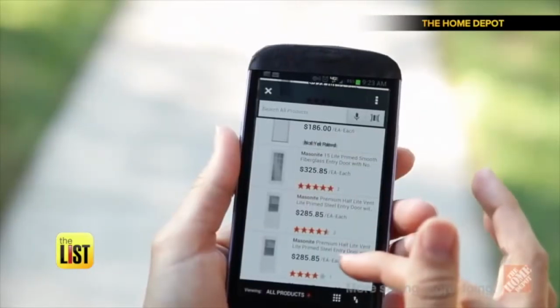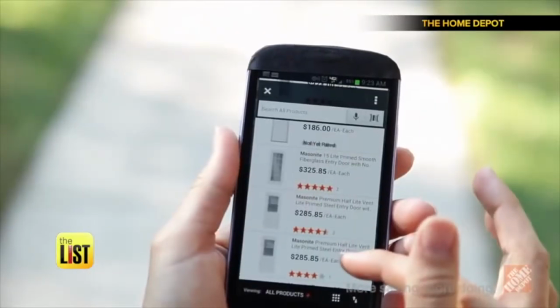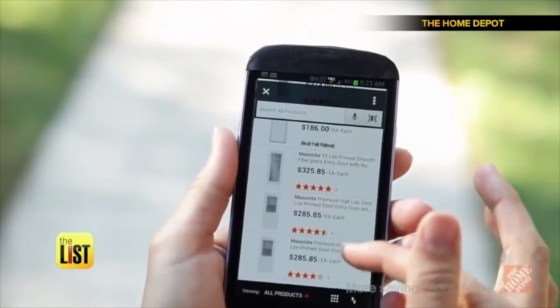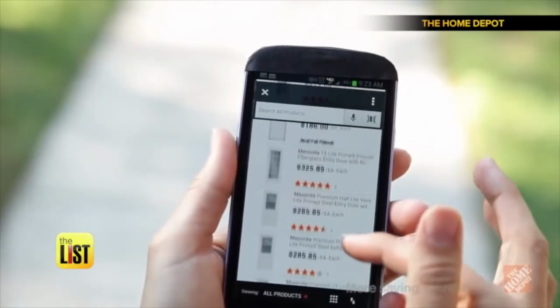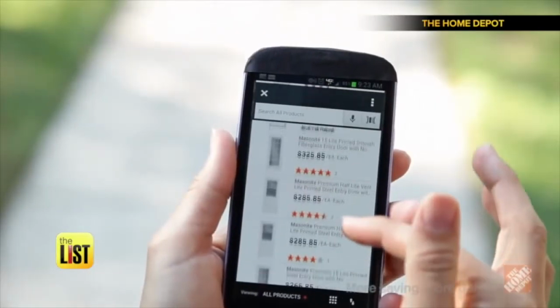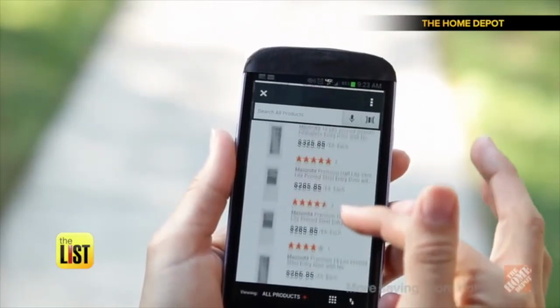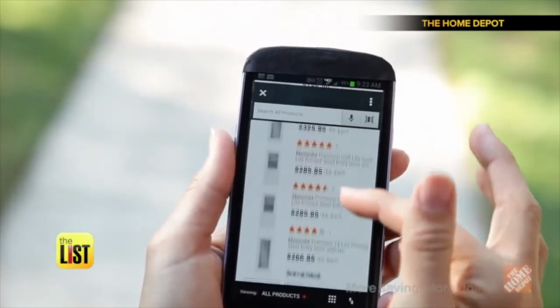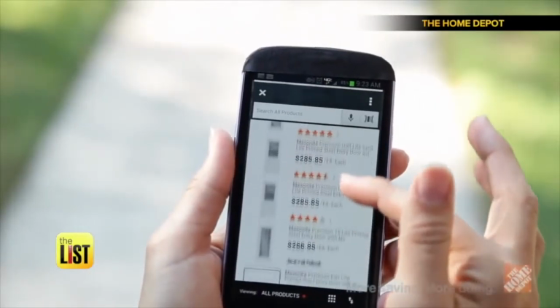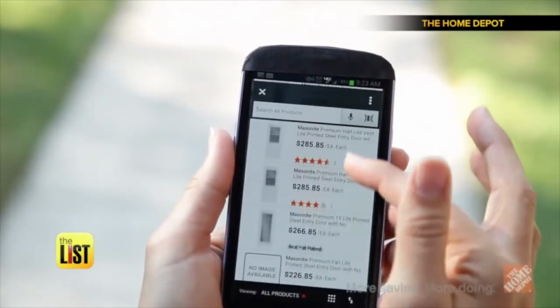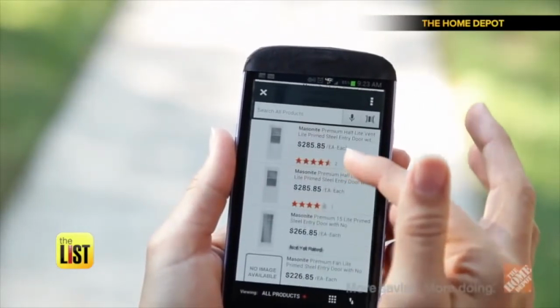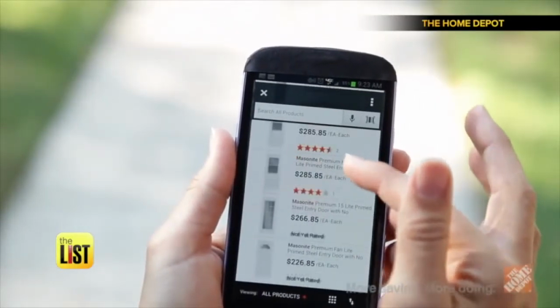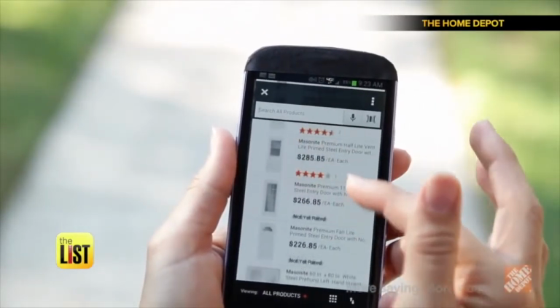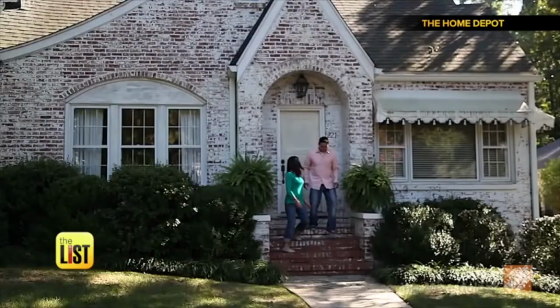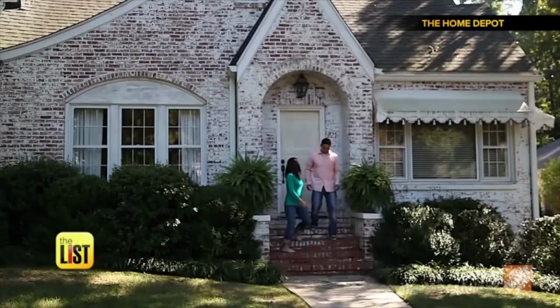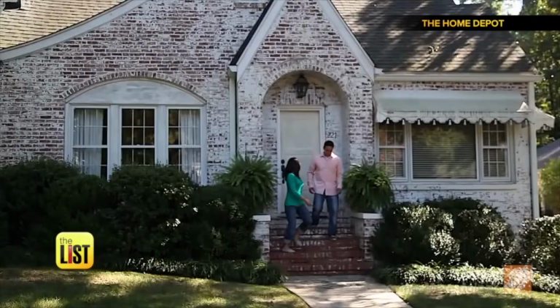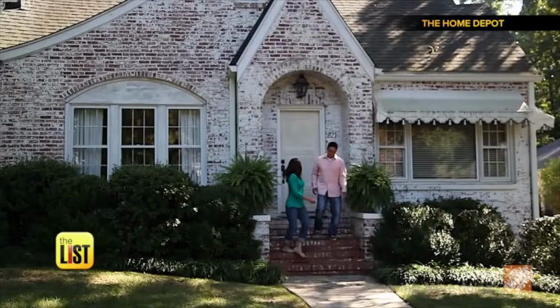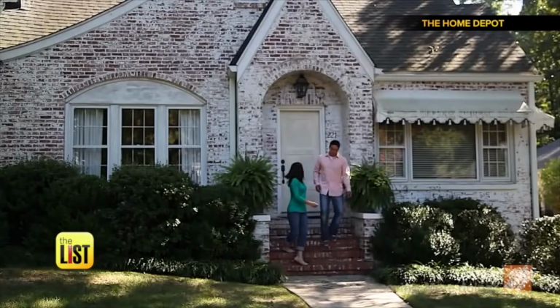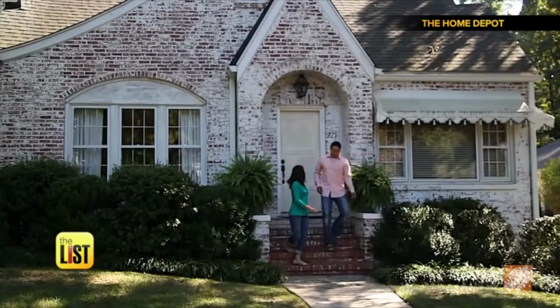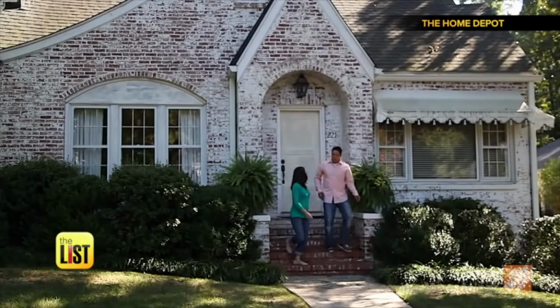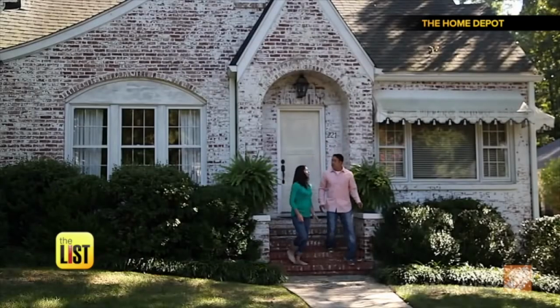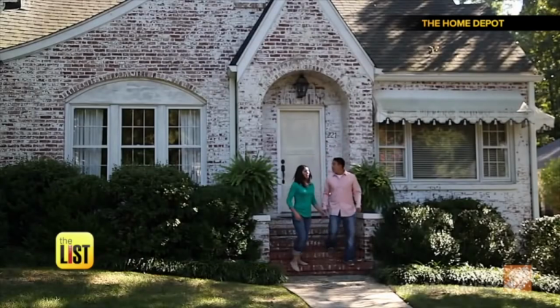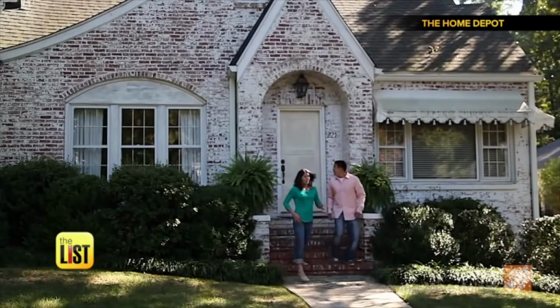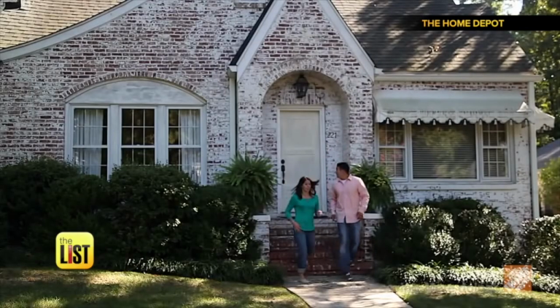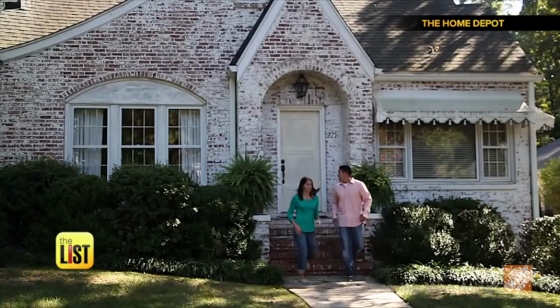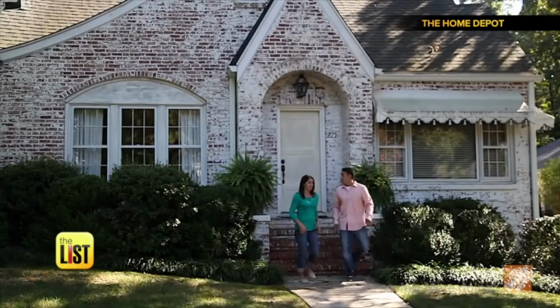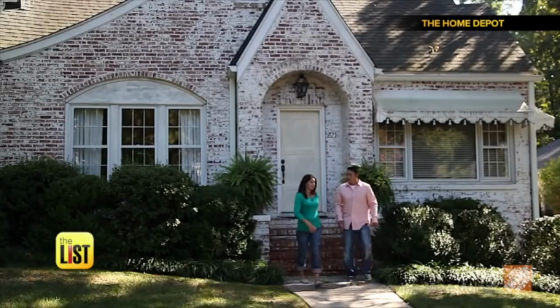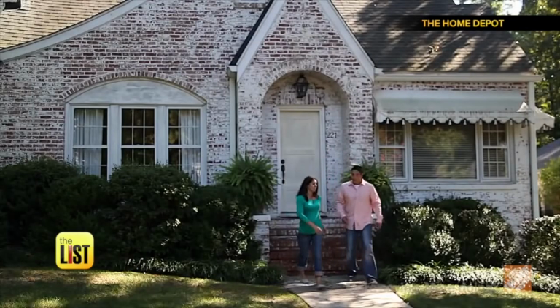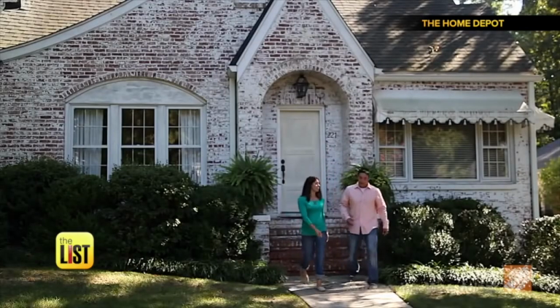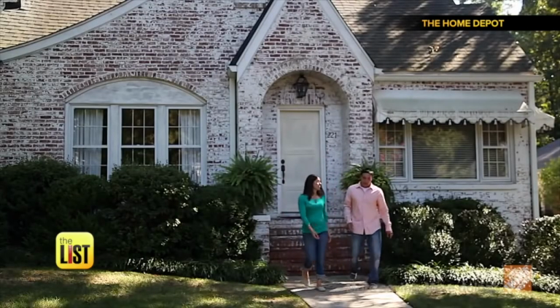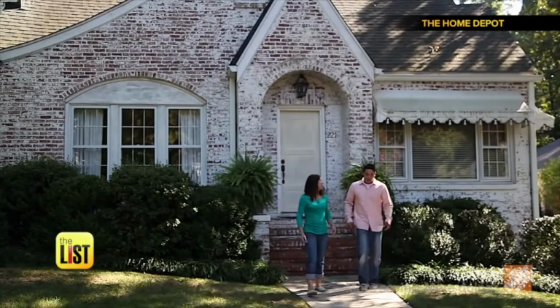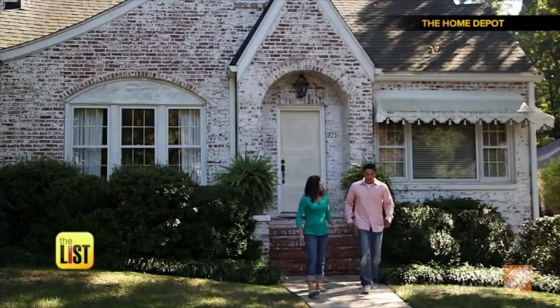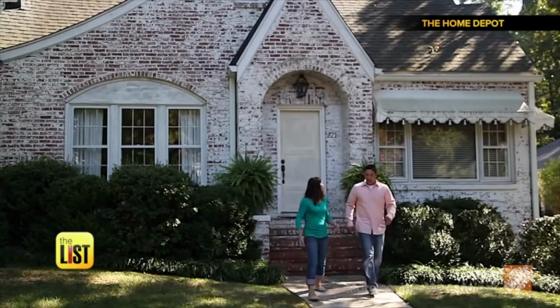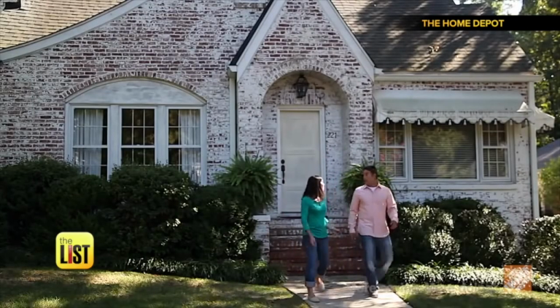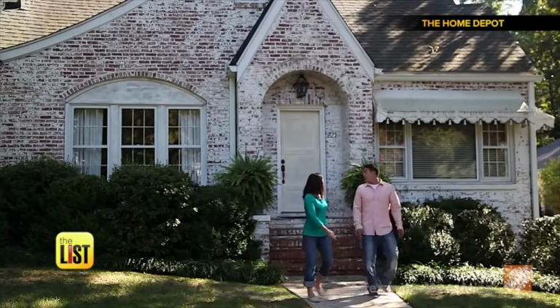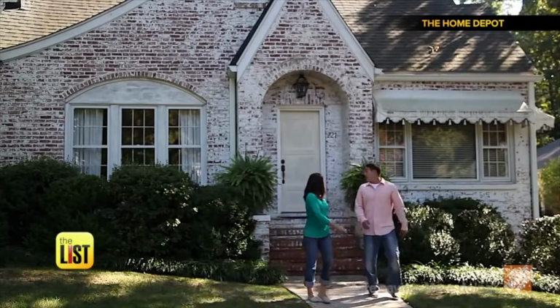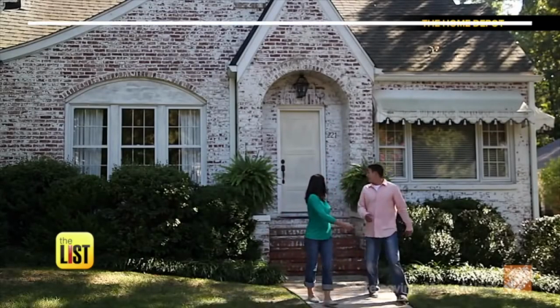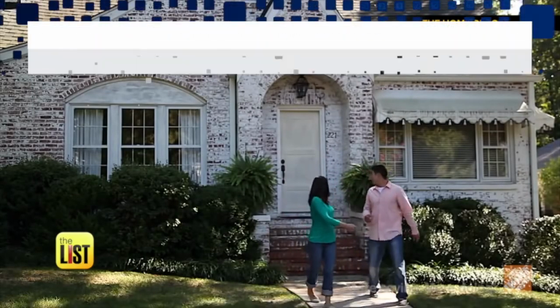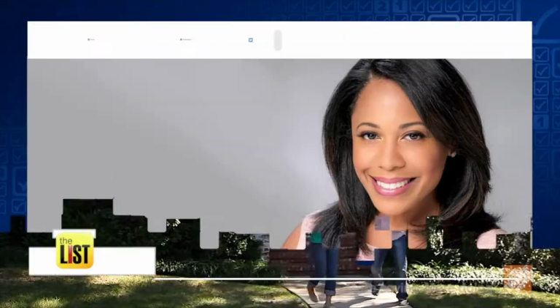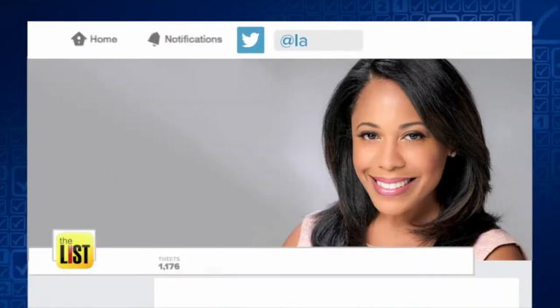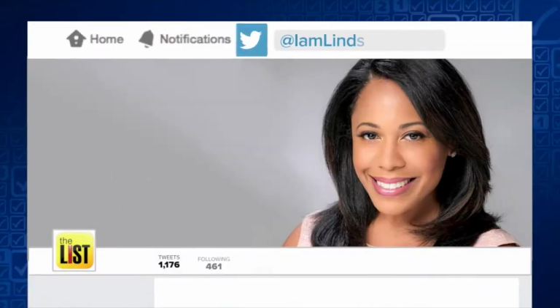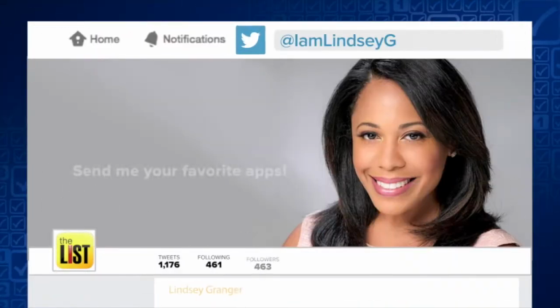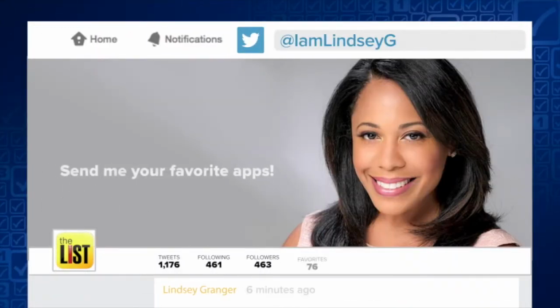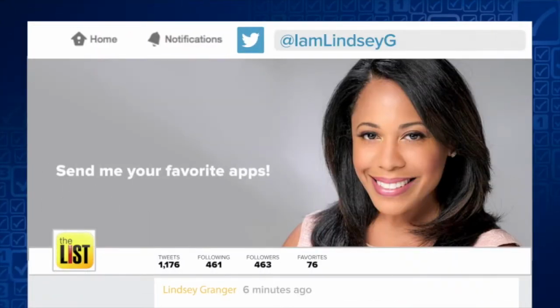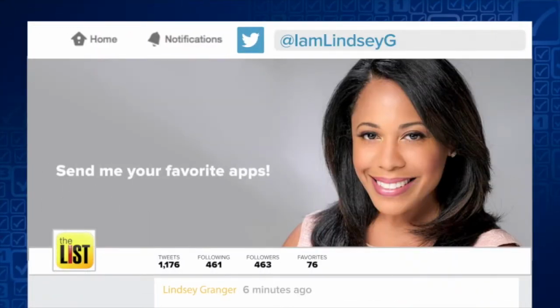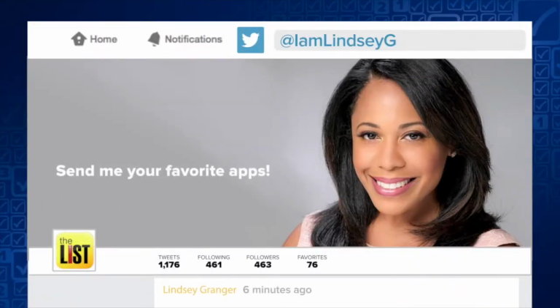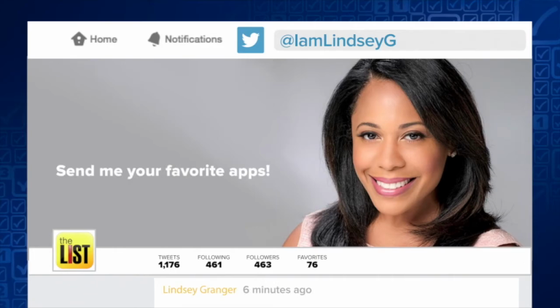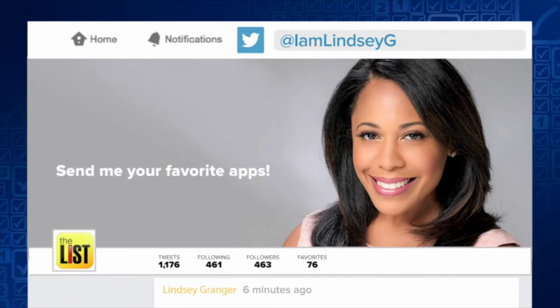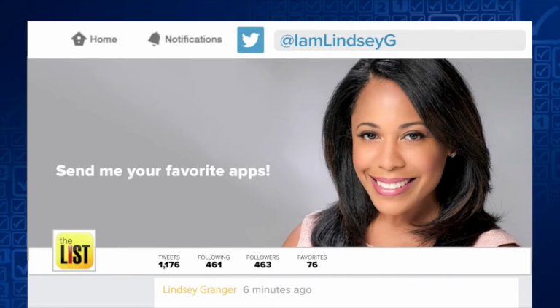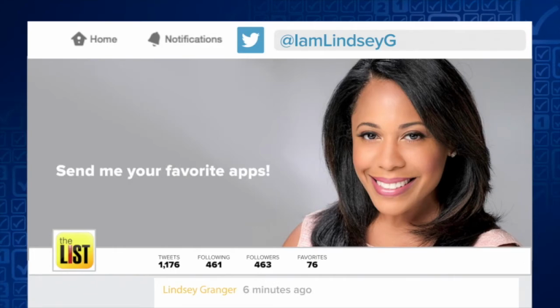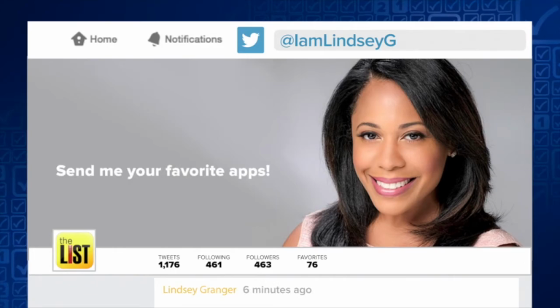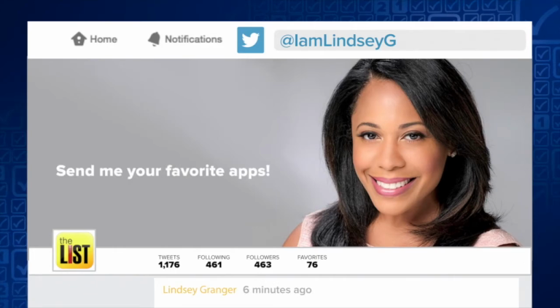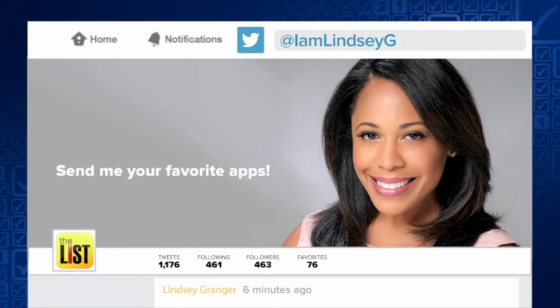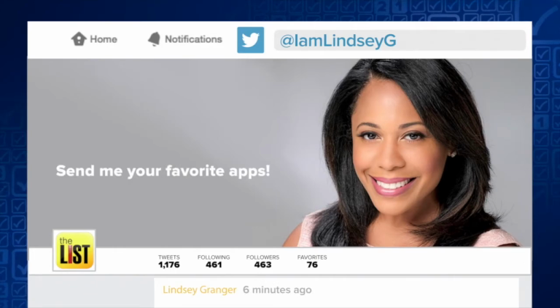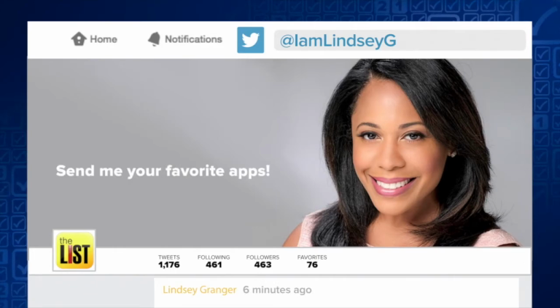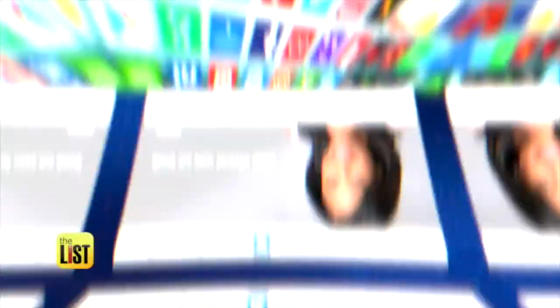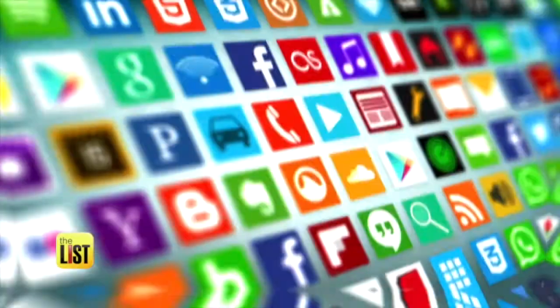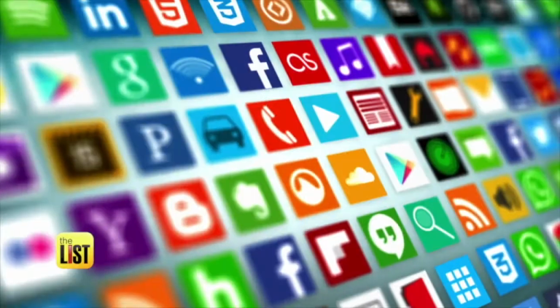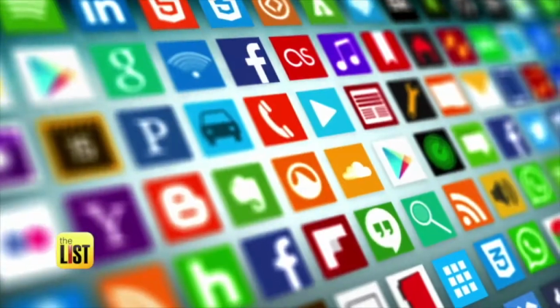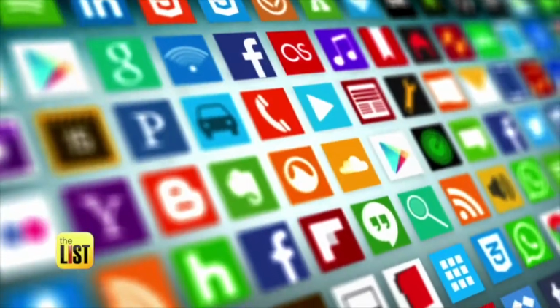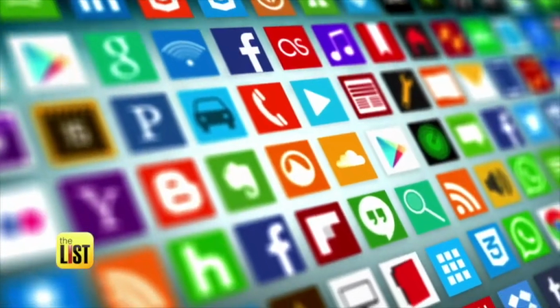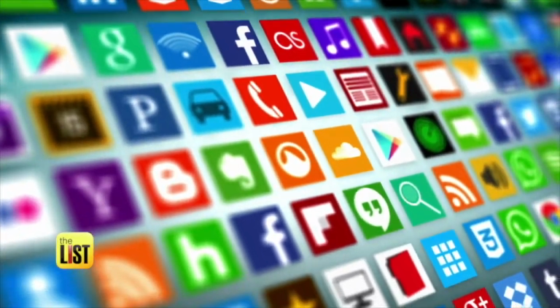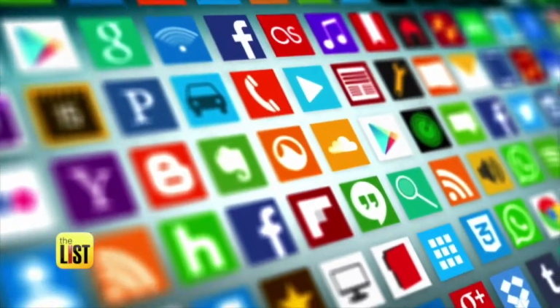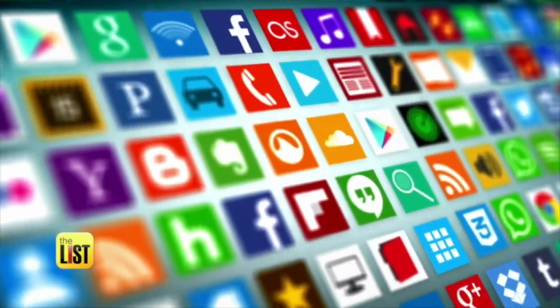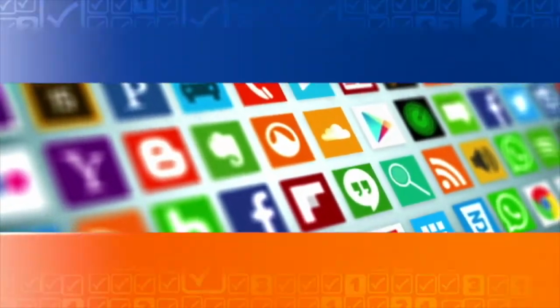What apps are you using to get your DIY projects off the ground? Tweet me at I am Lindsay G and show me your app.